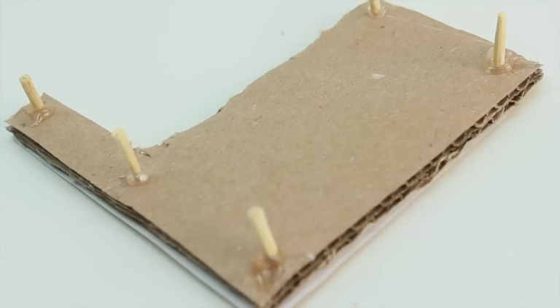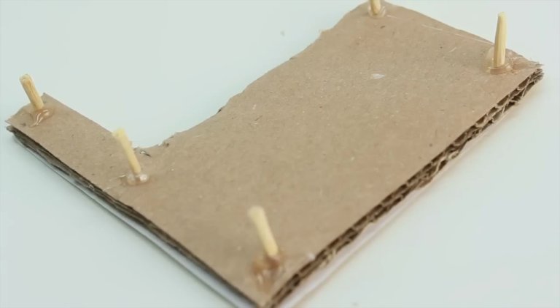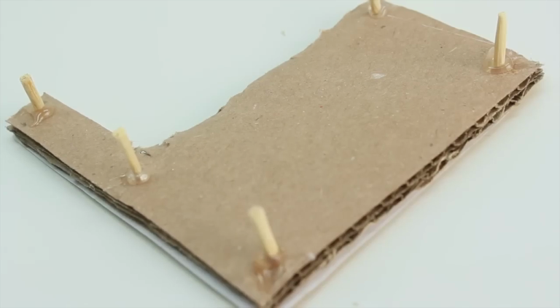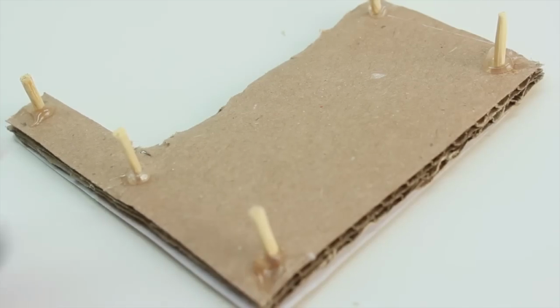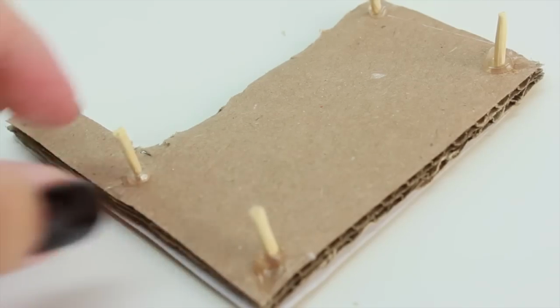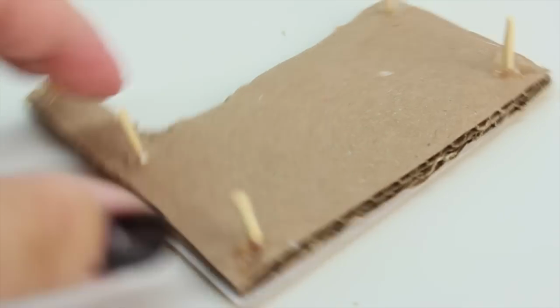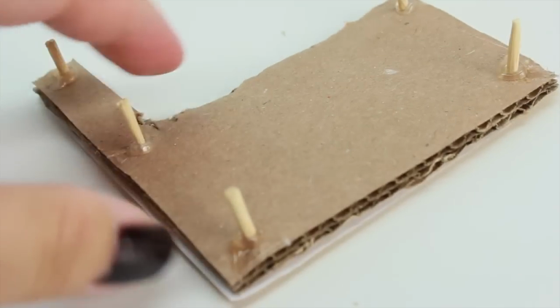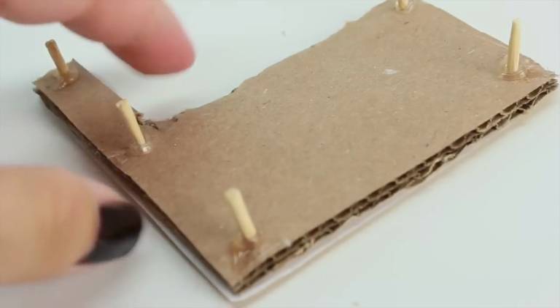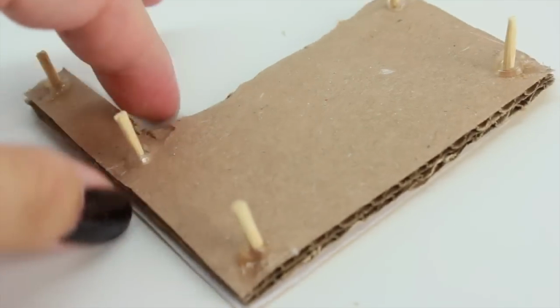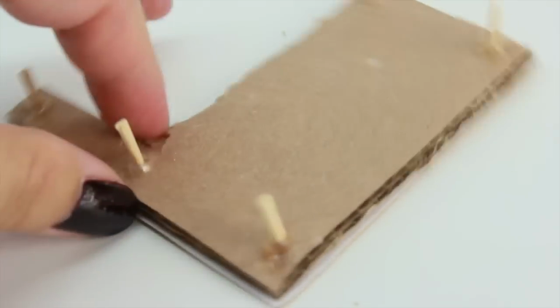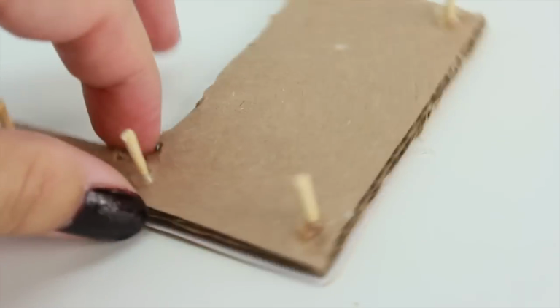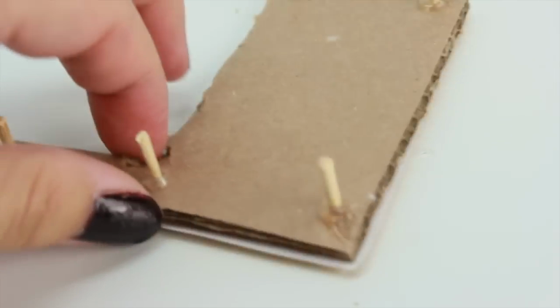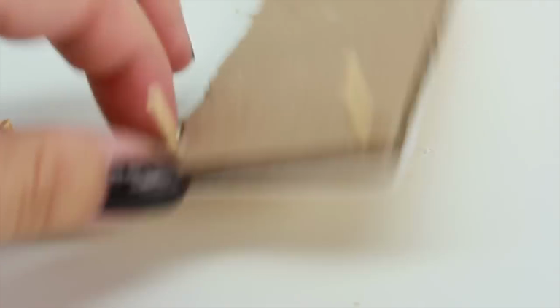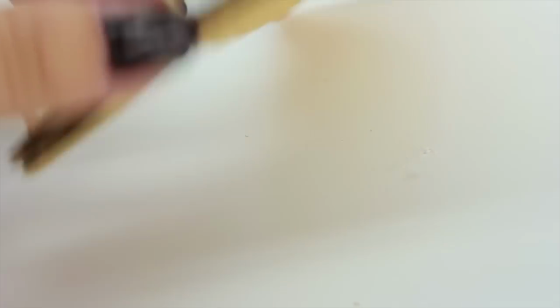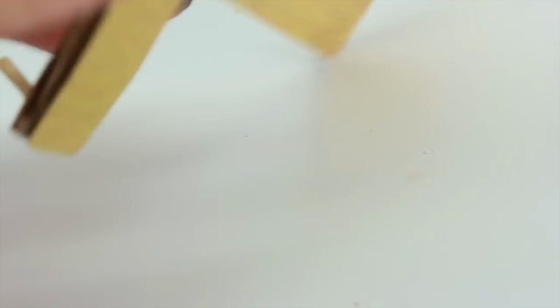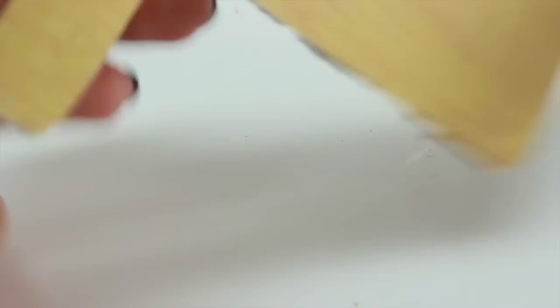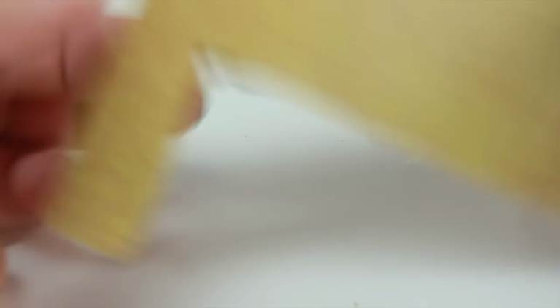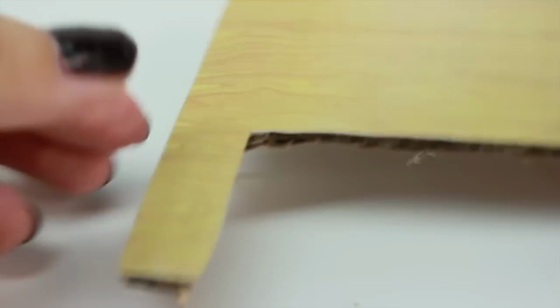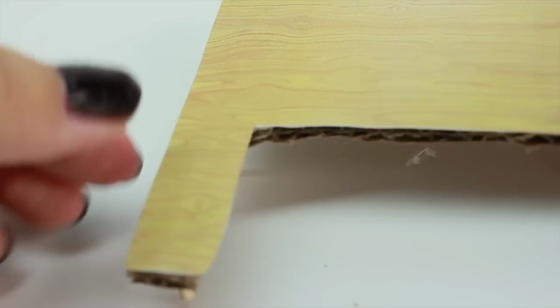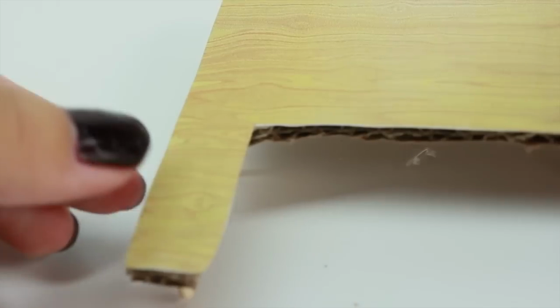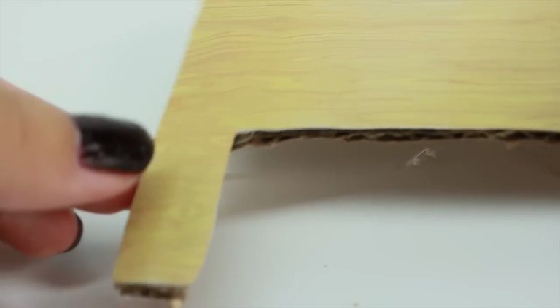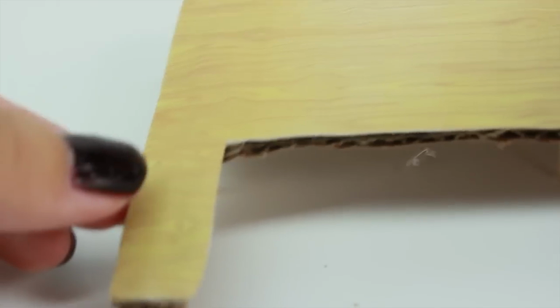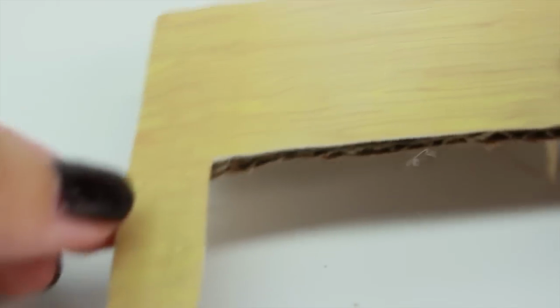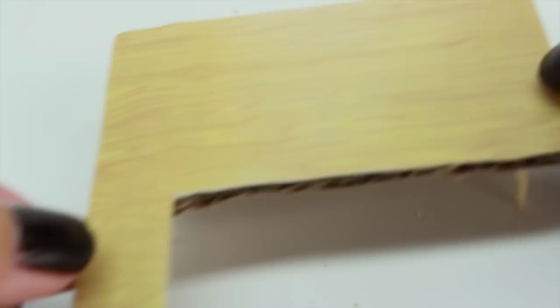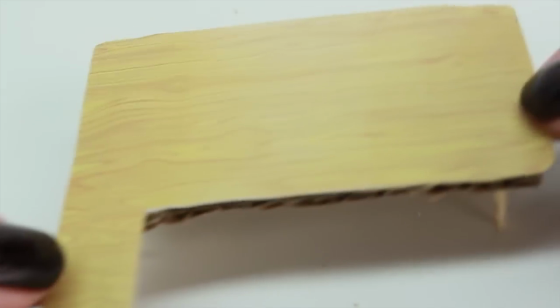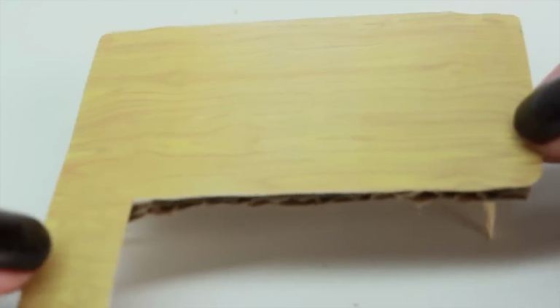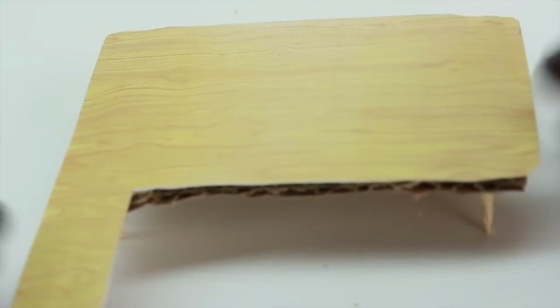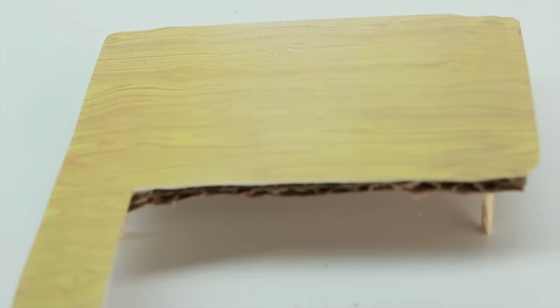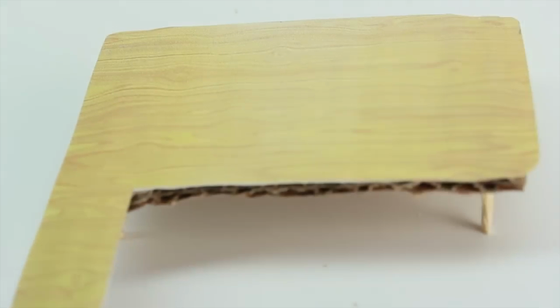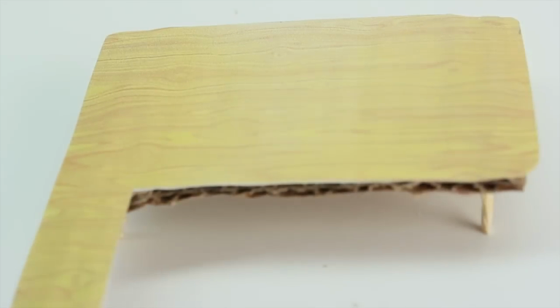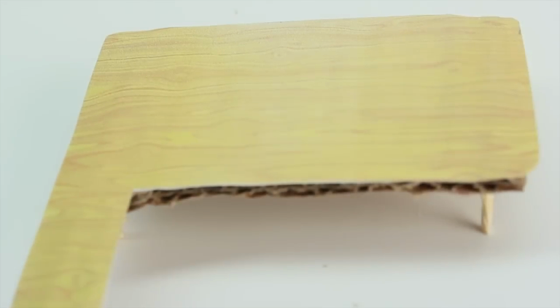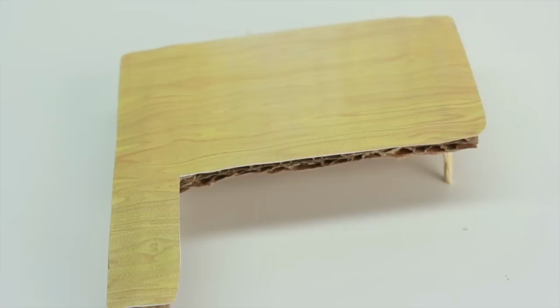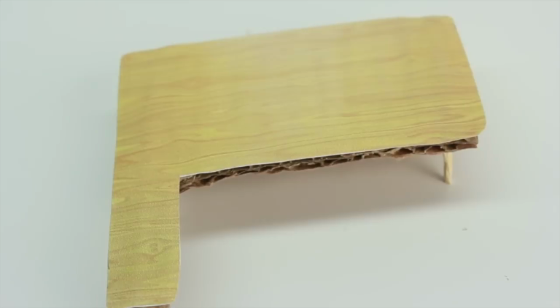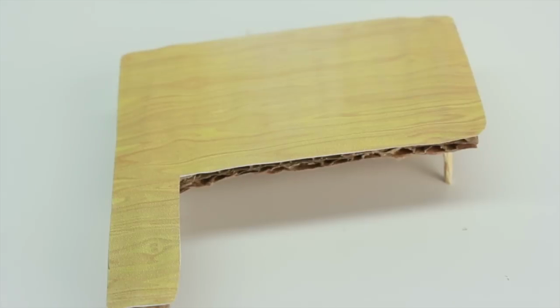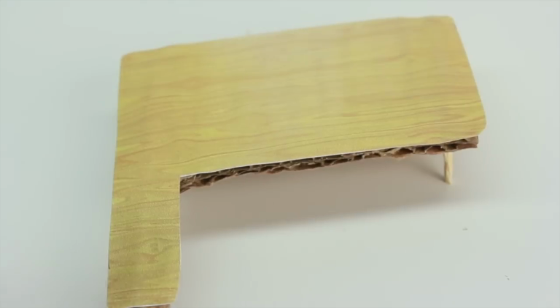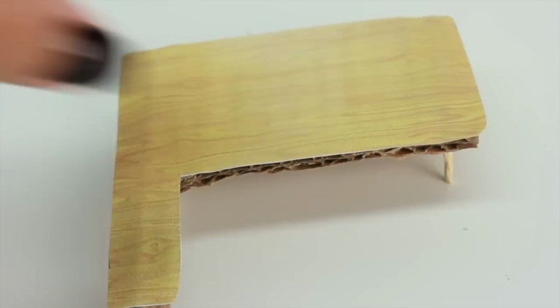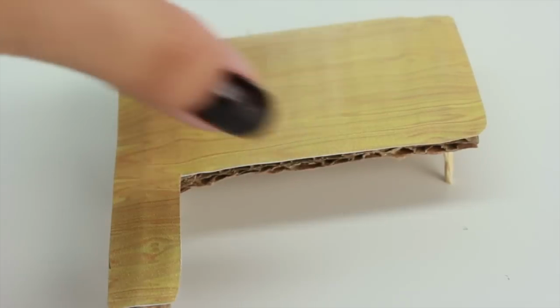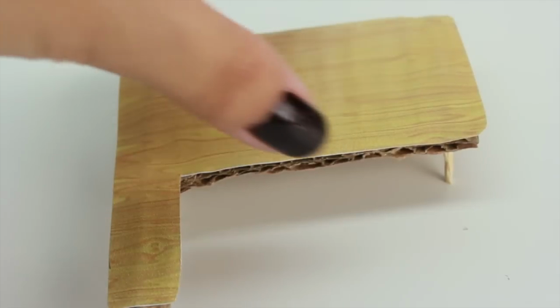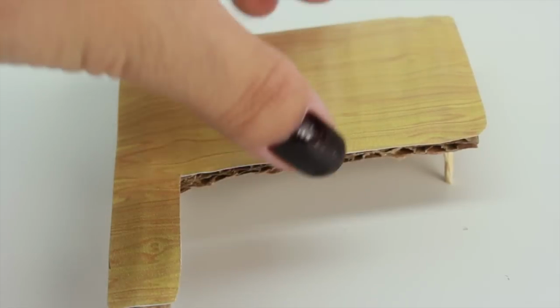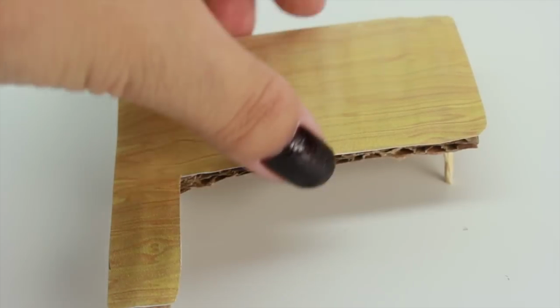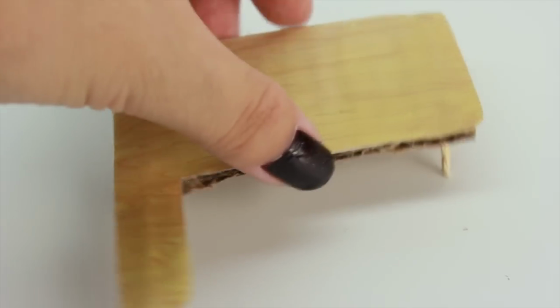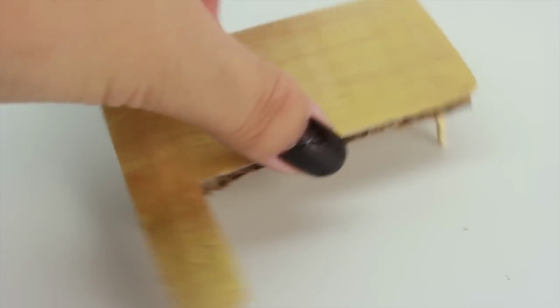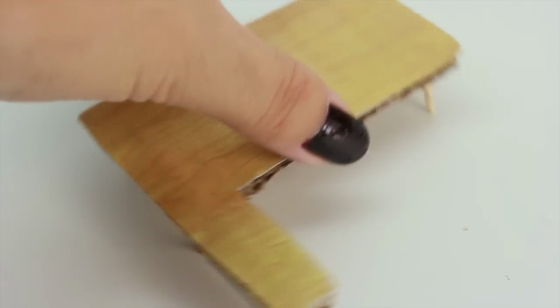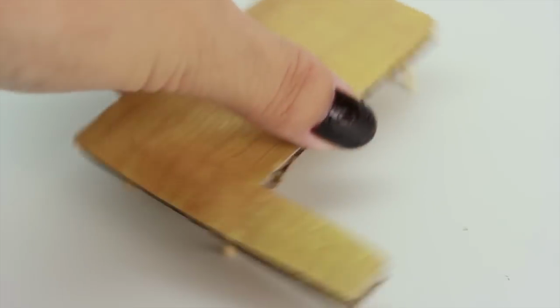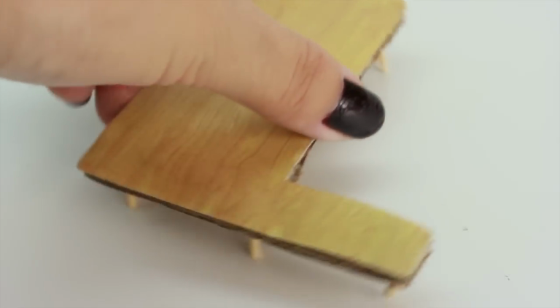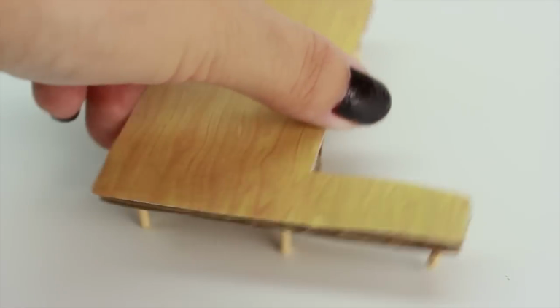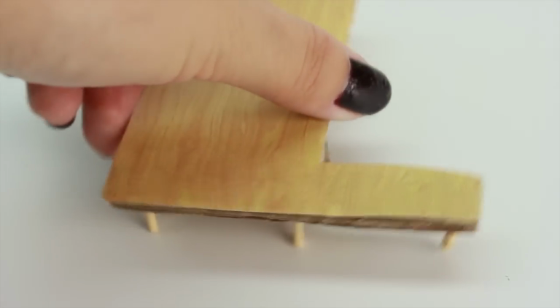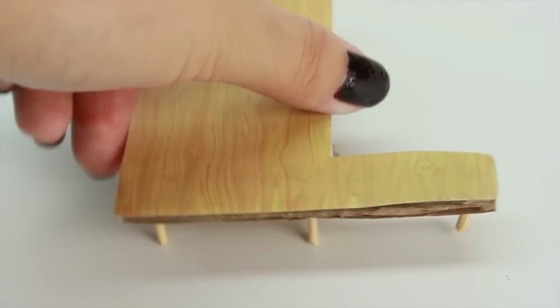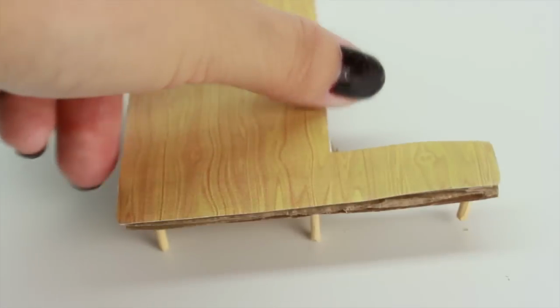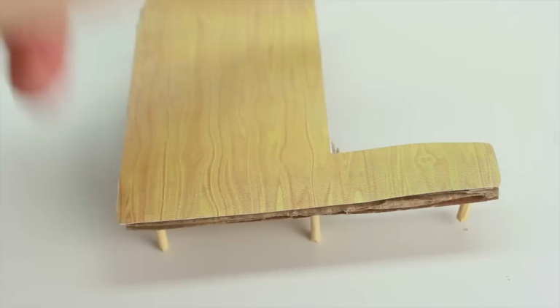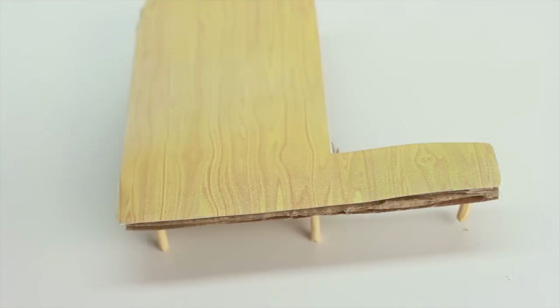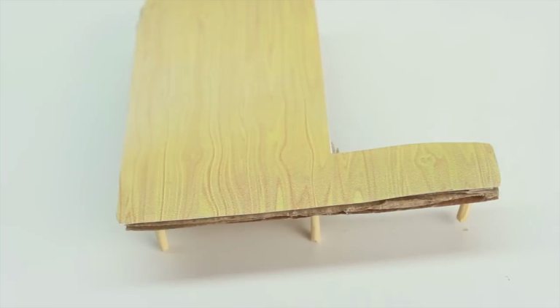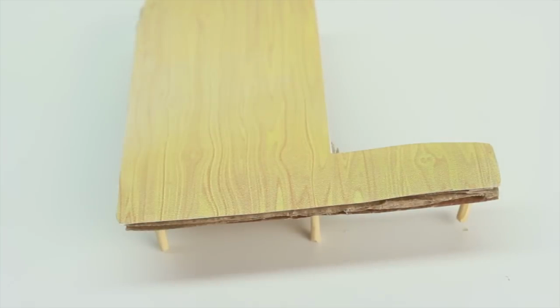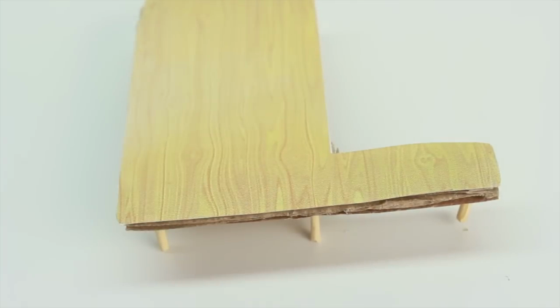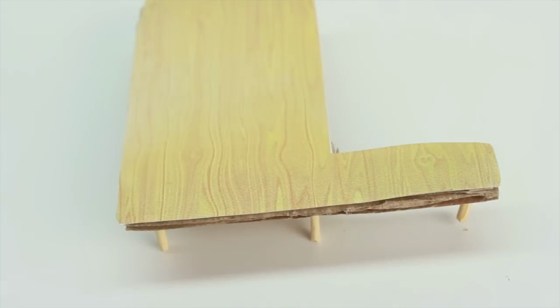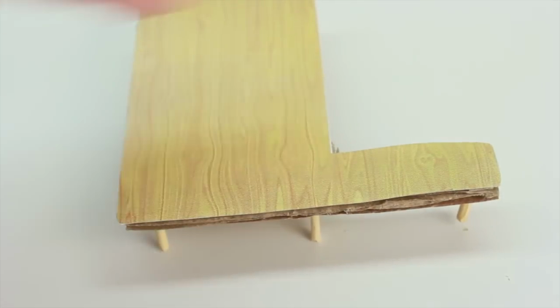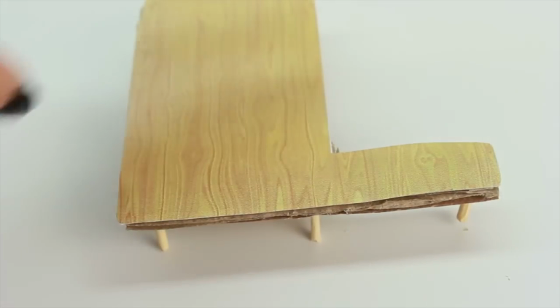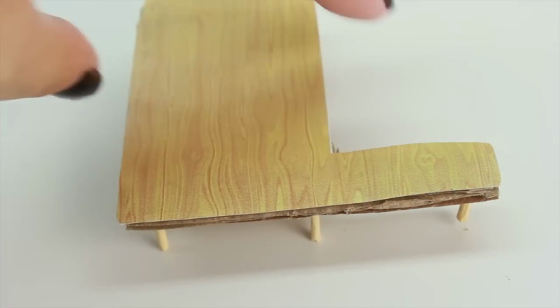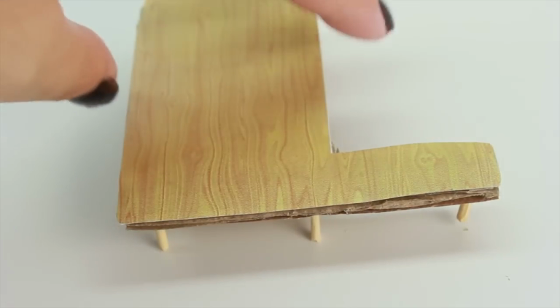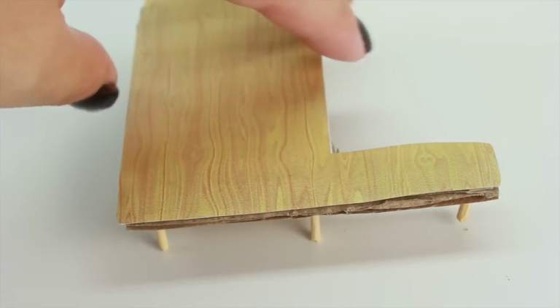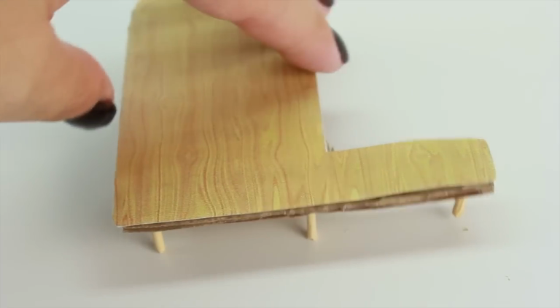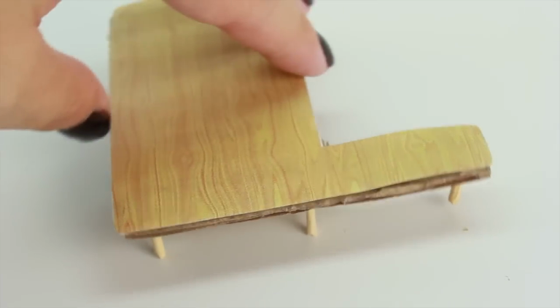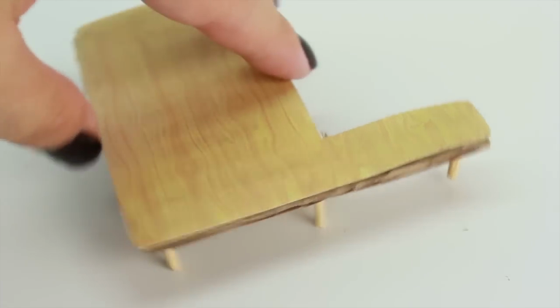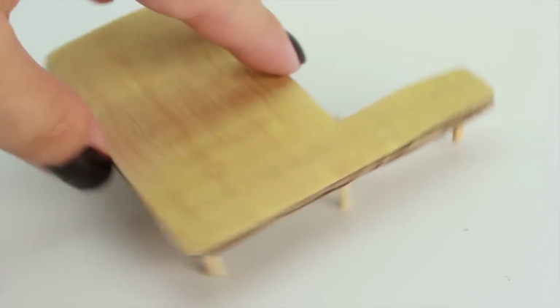Now, we're going to let it dry for a few seconds — it really shouldn't take long. And that's it guys, we're done! This is how you make a Pawsome TV desk.